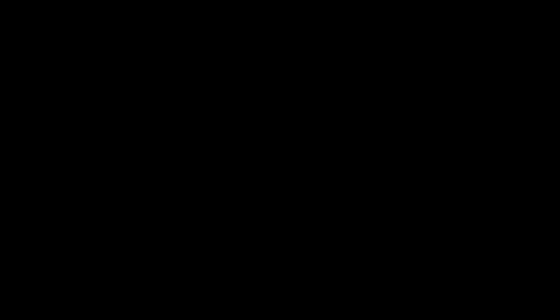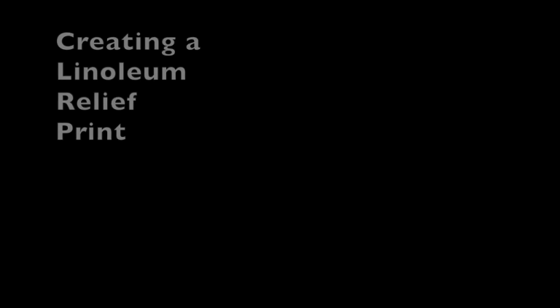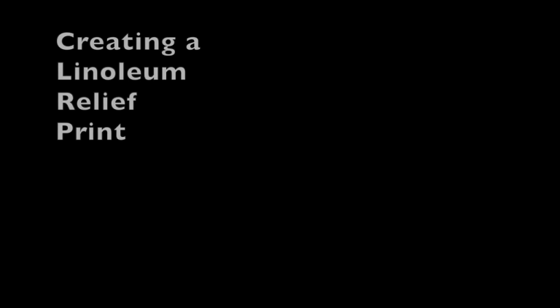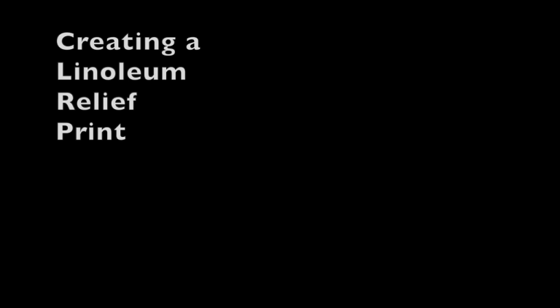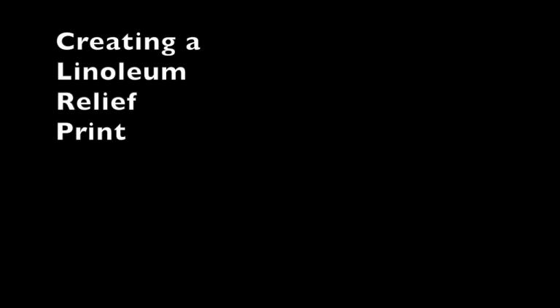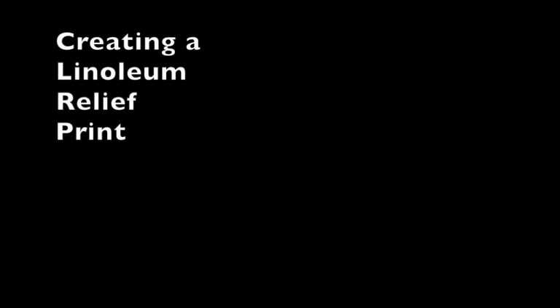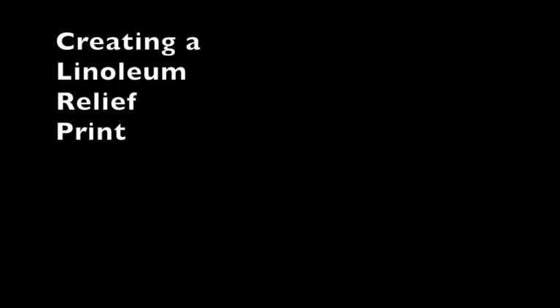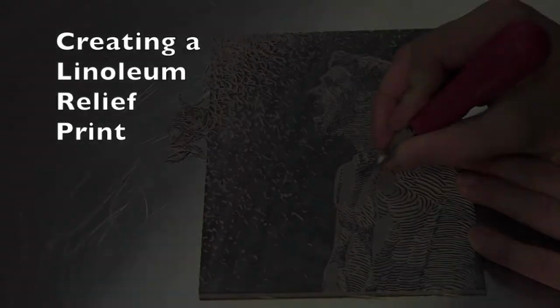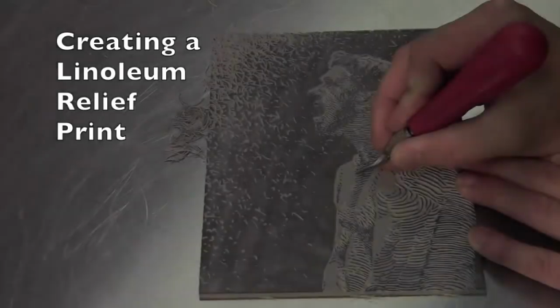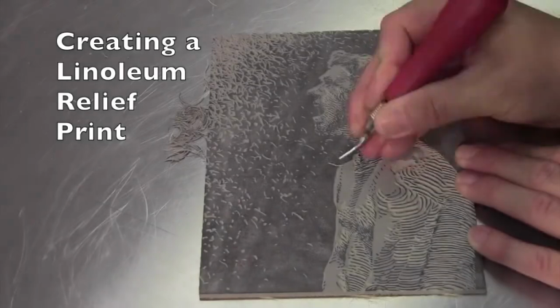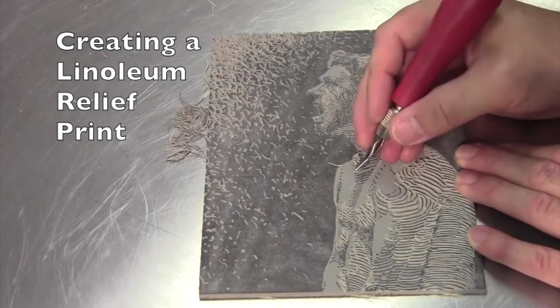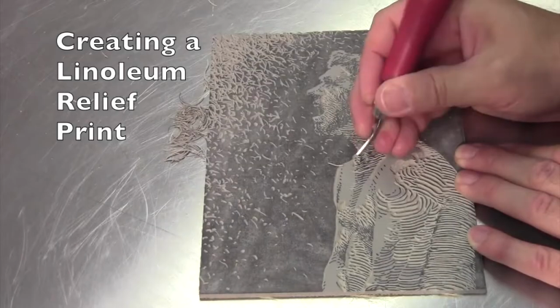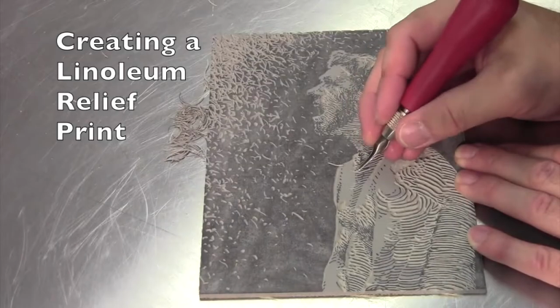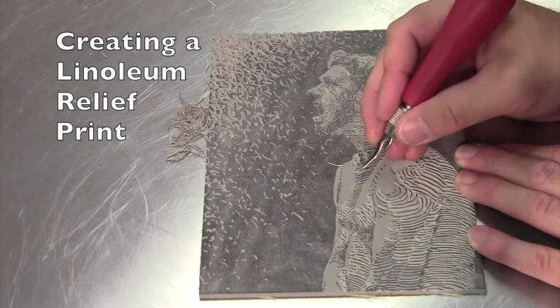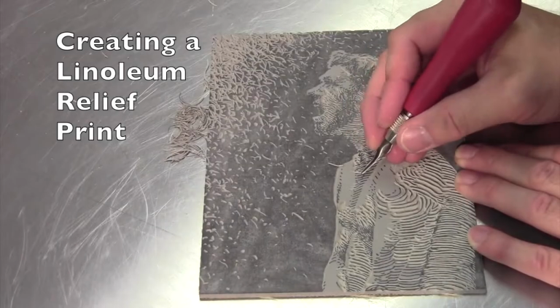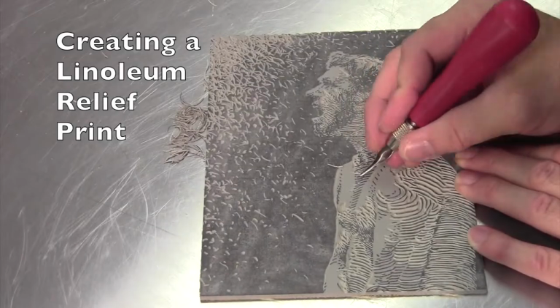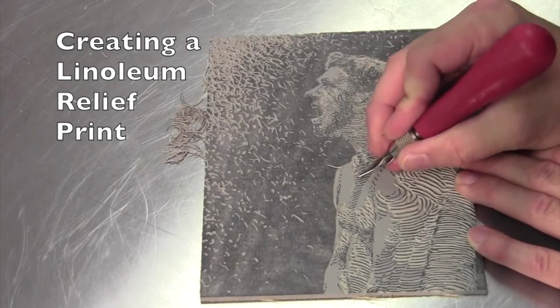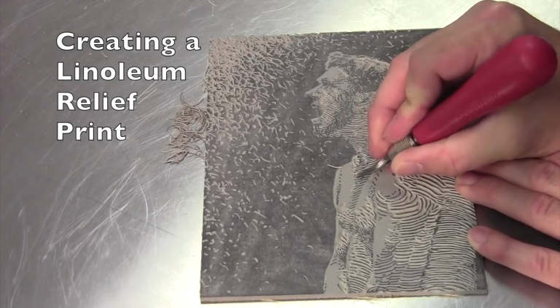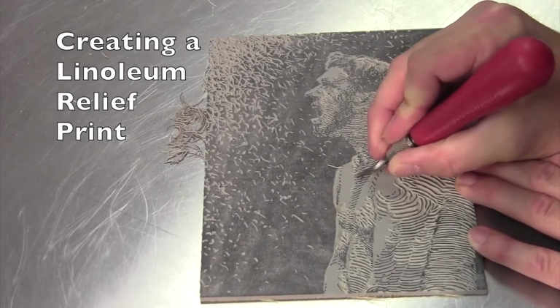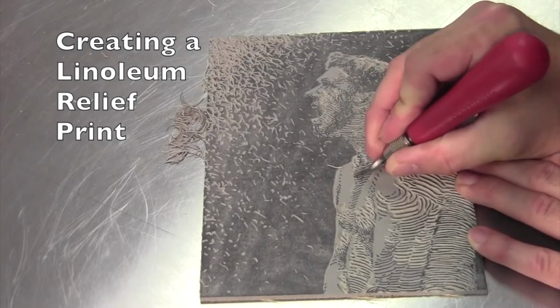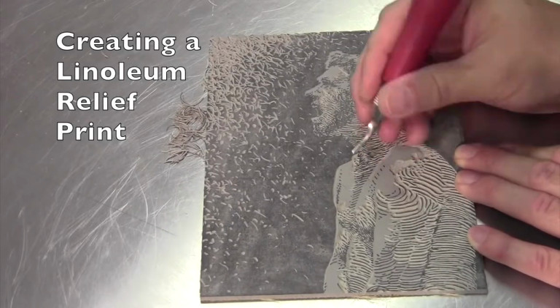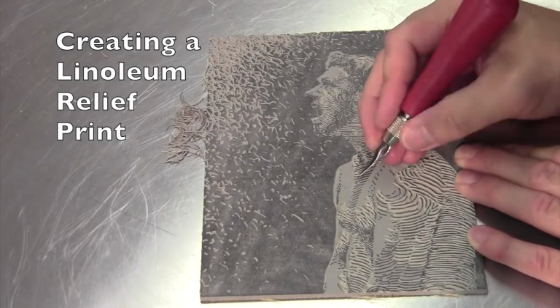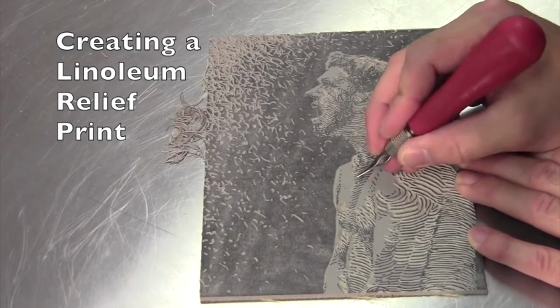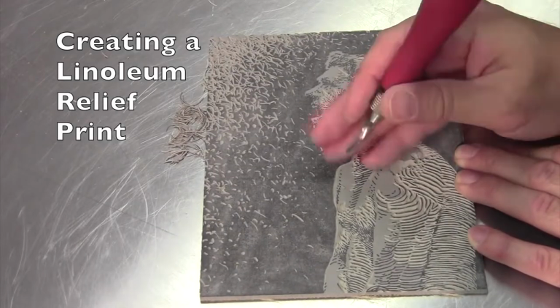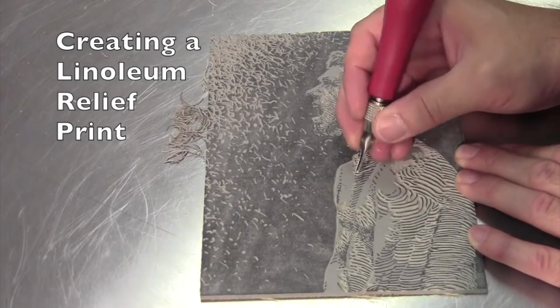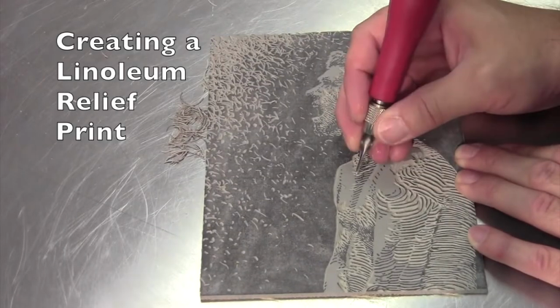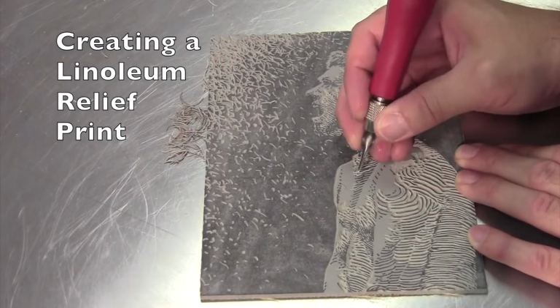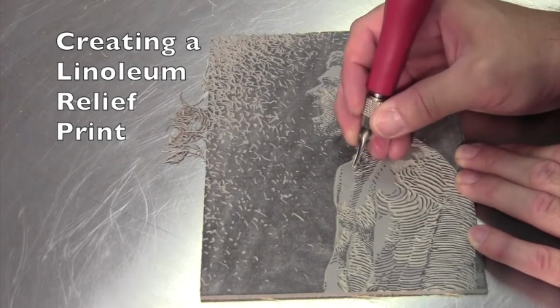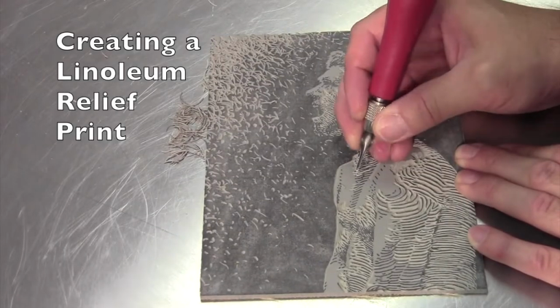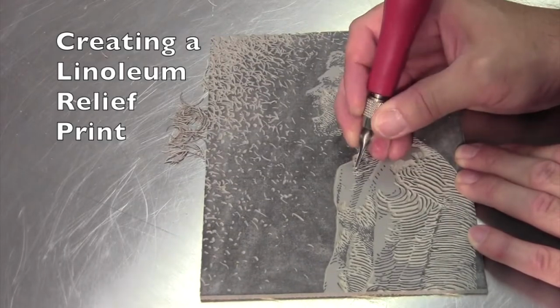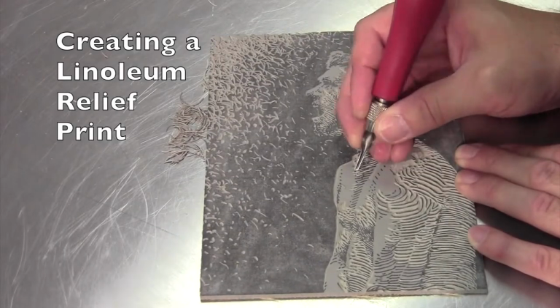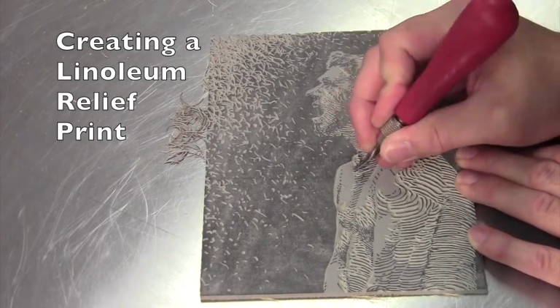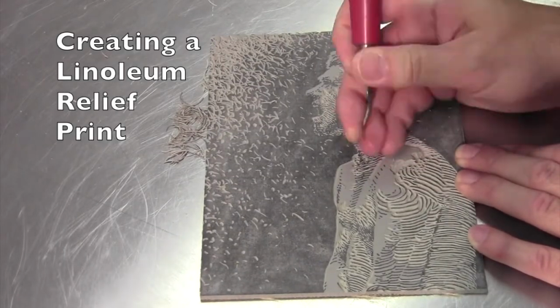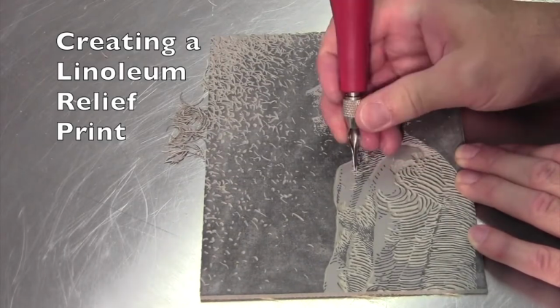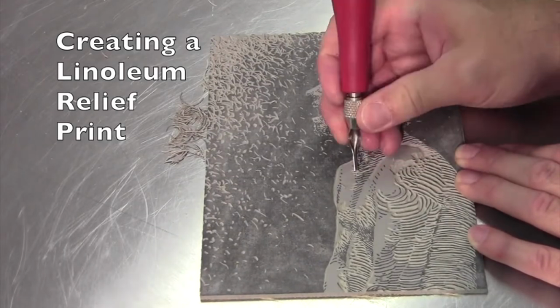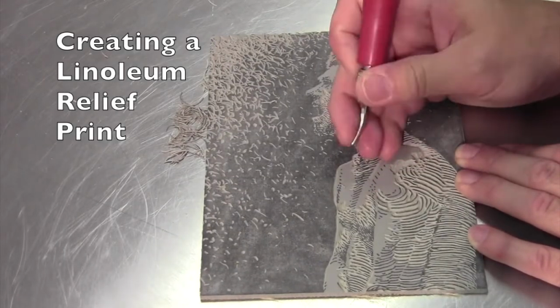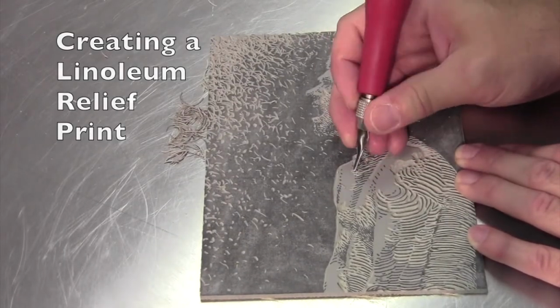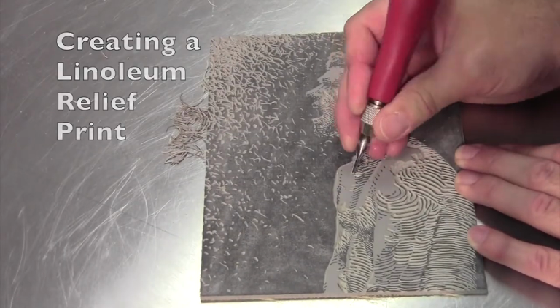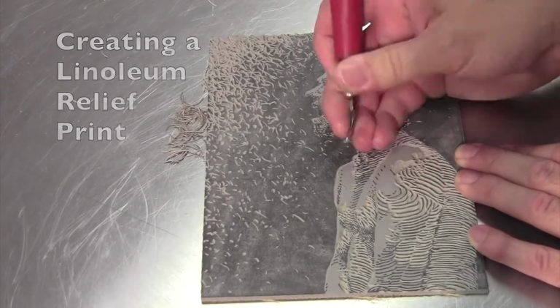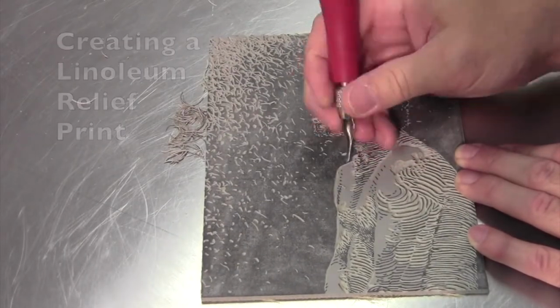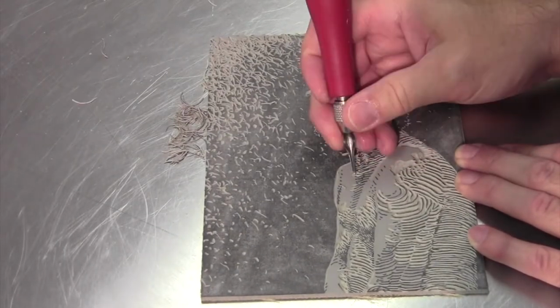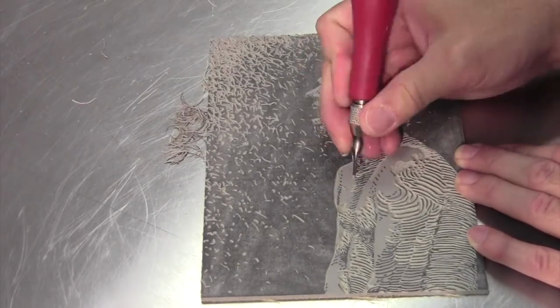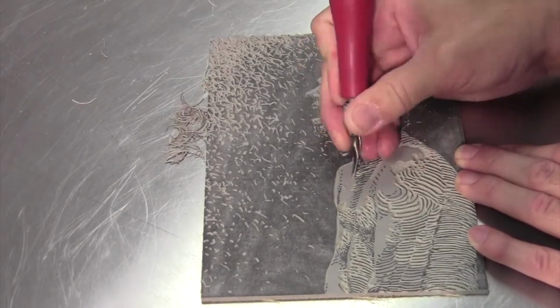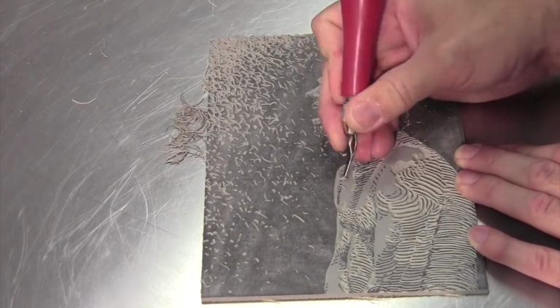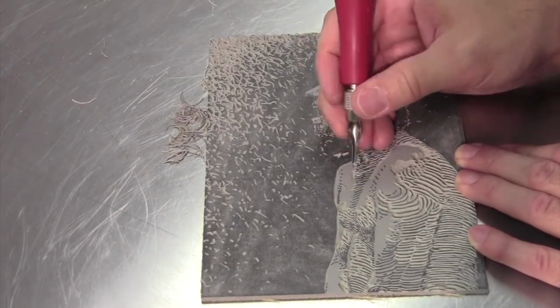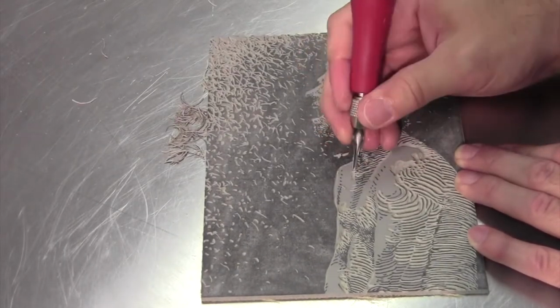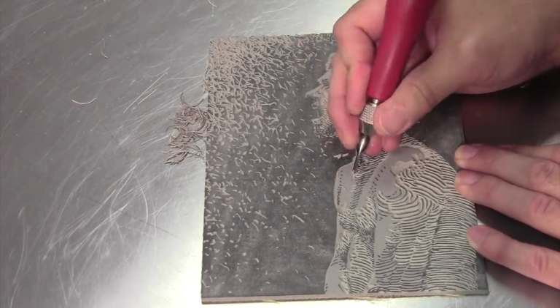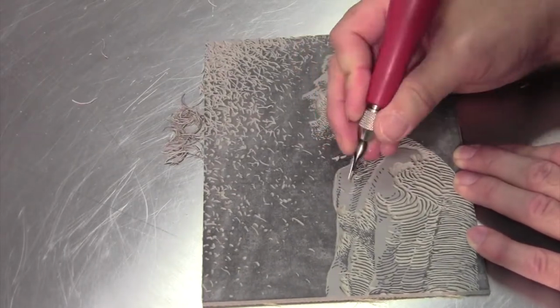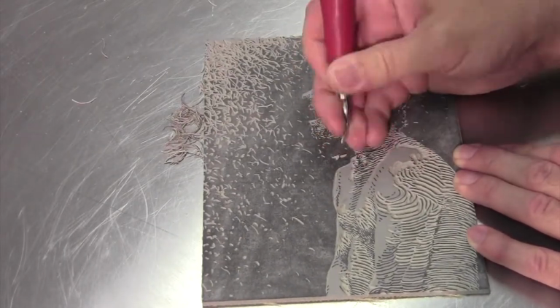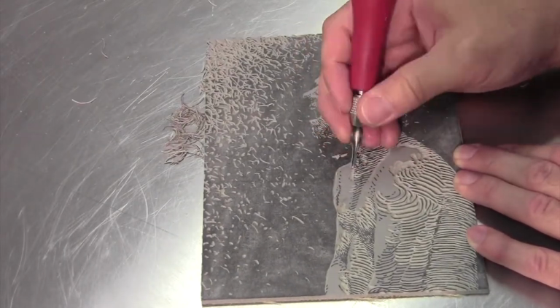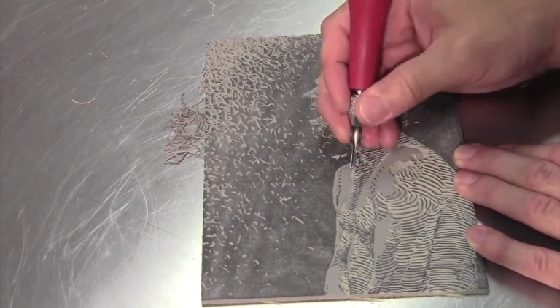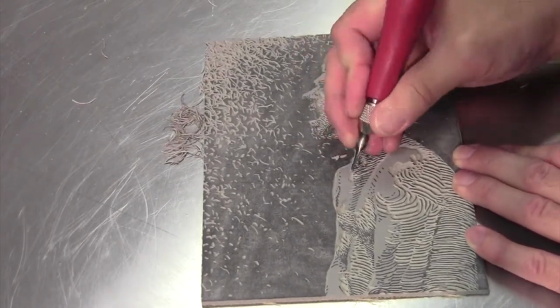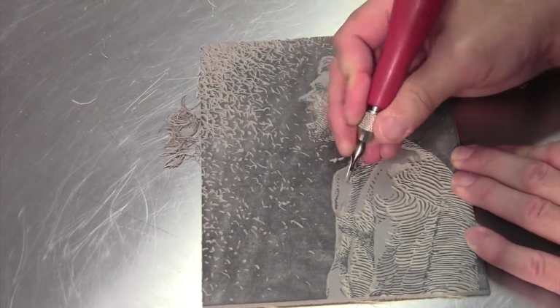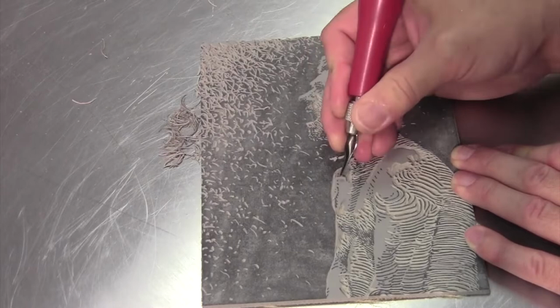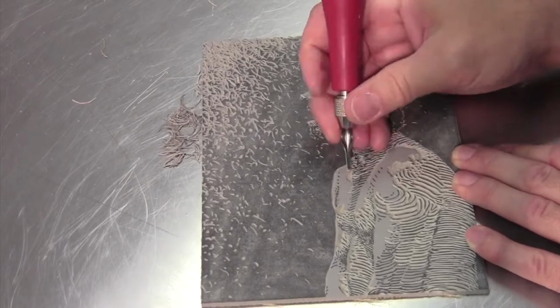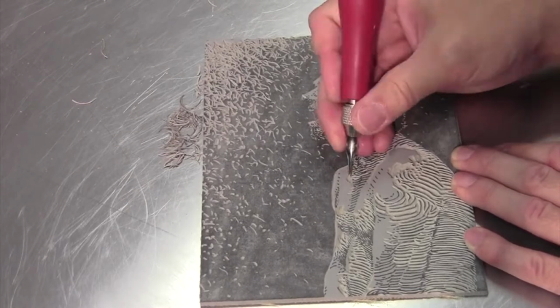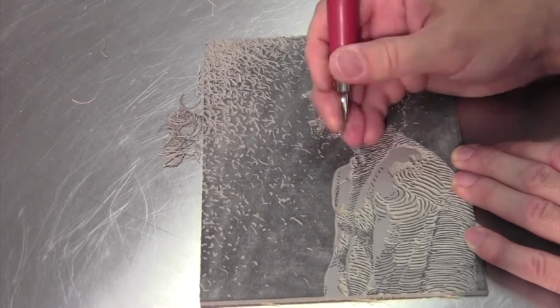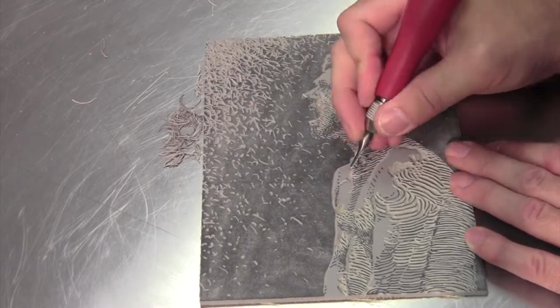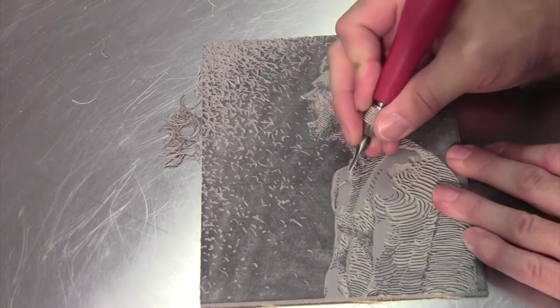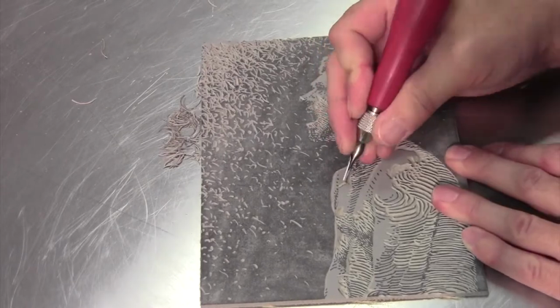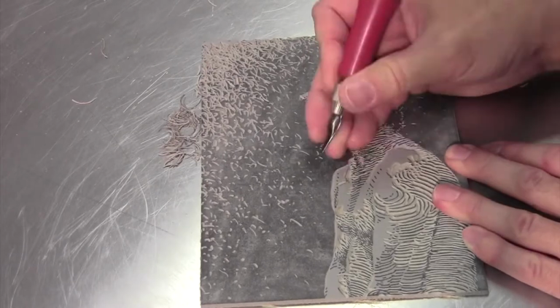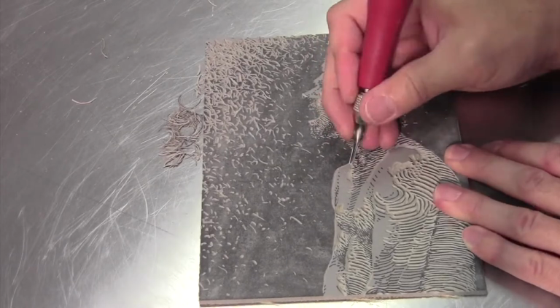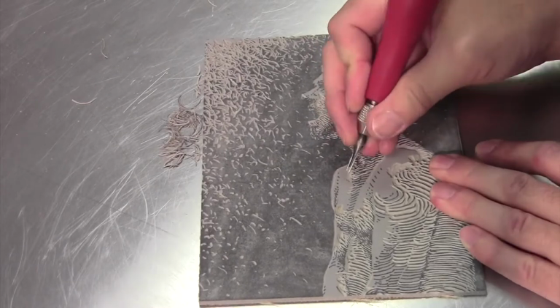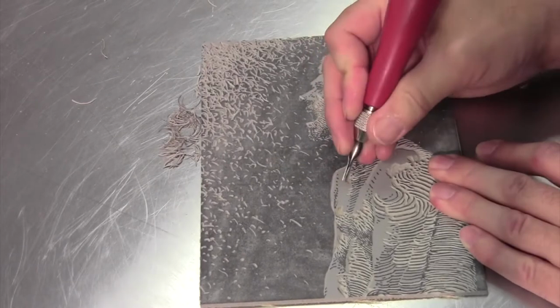This is a video to show you how to design, cut, and print a linoleum relief print.